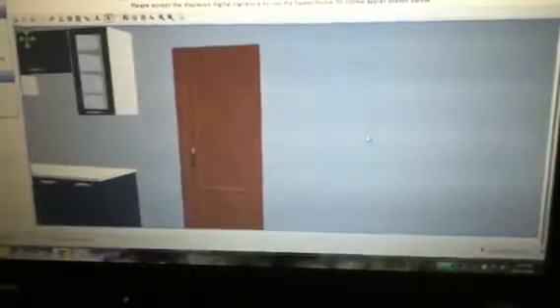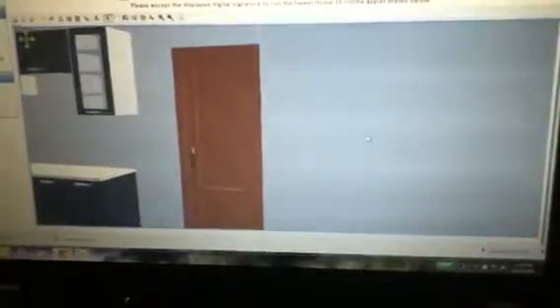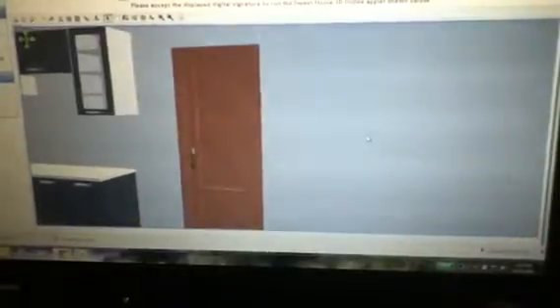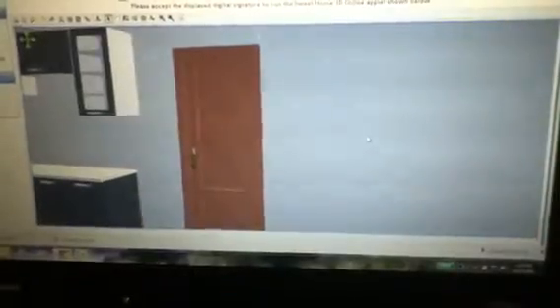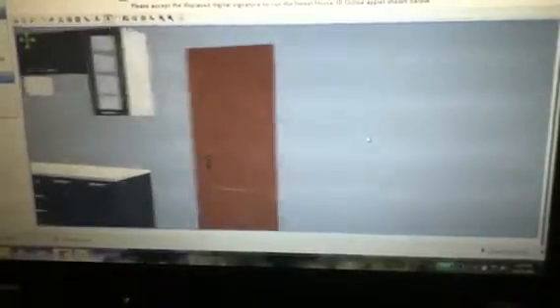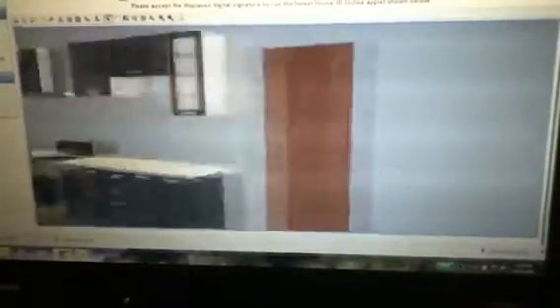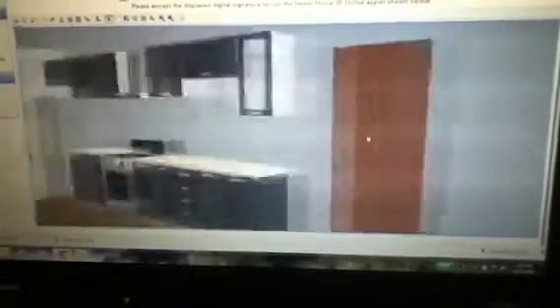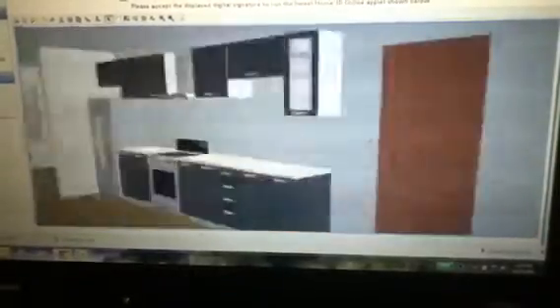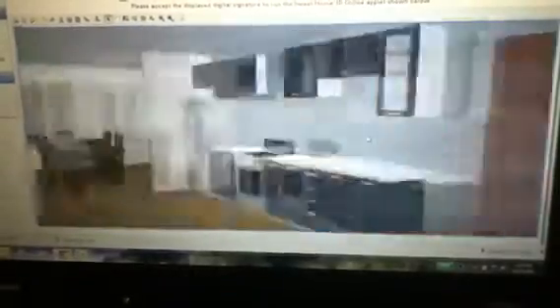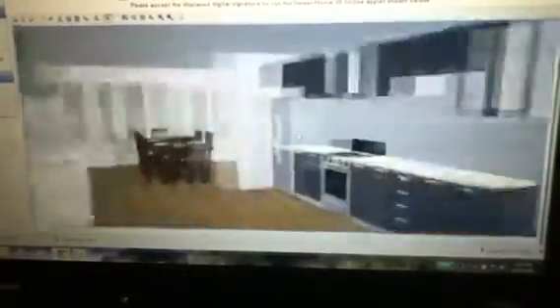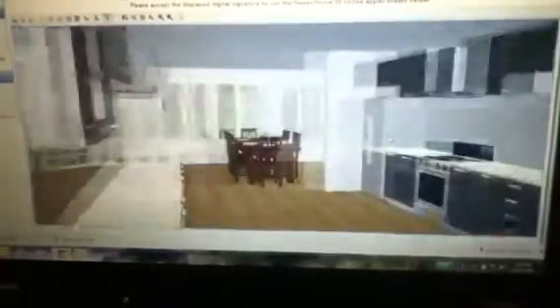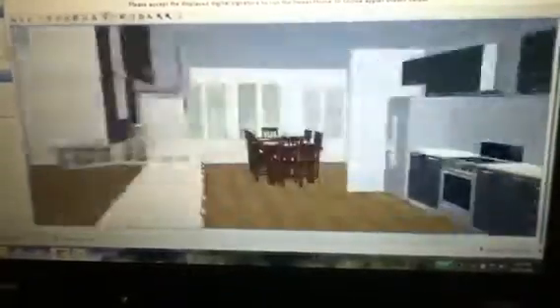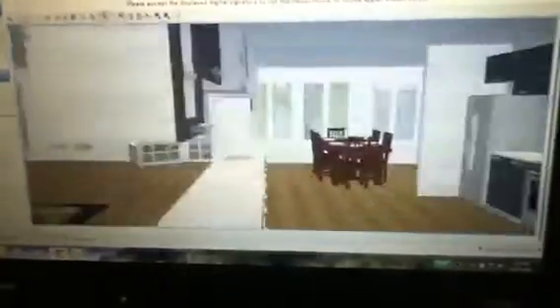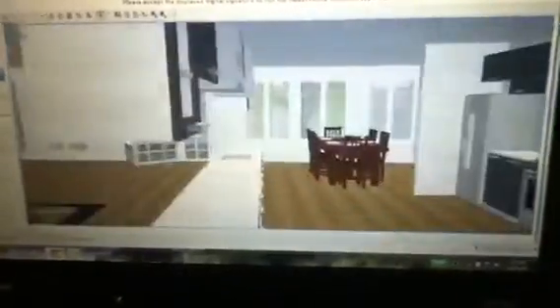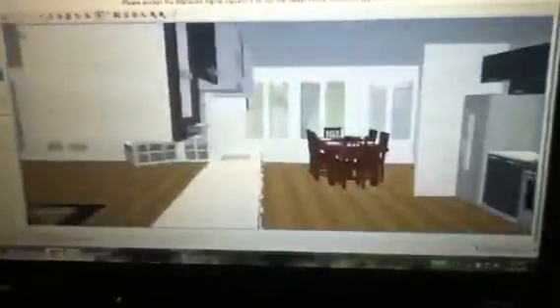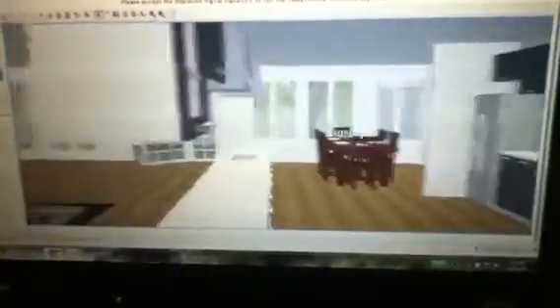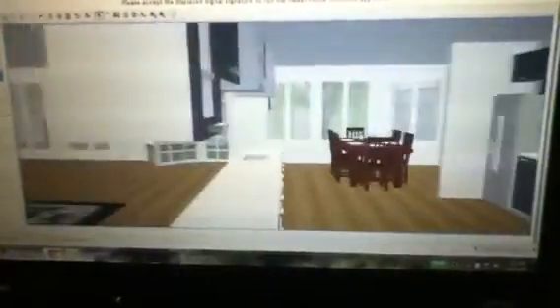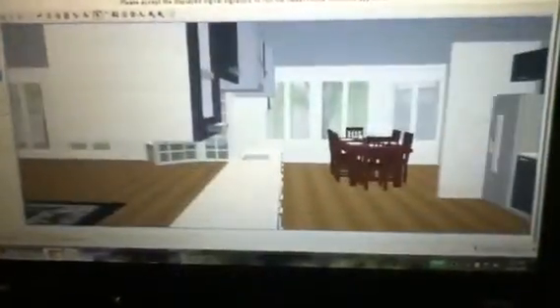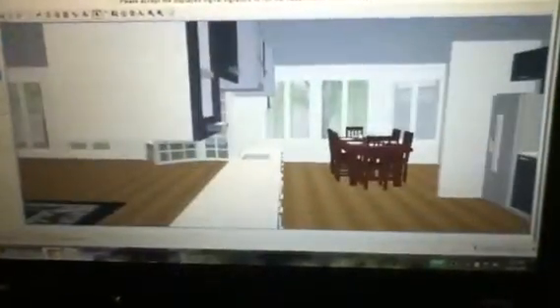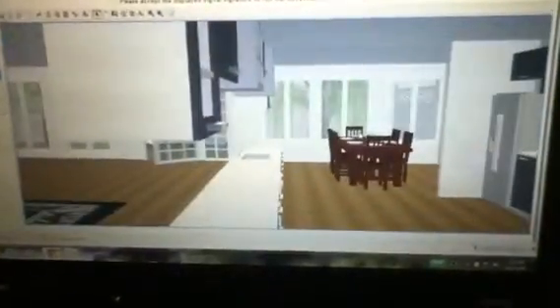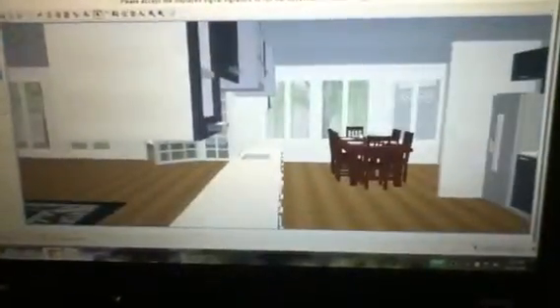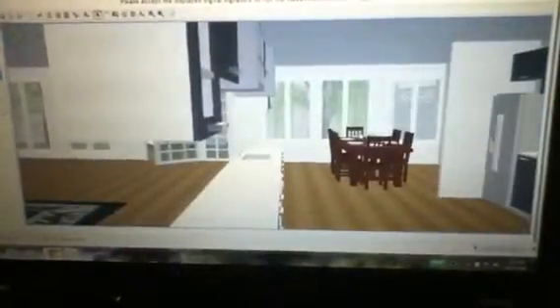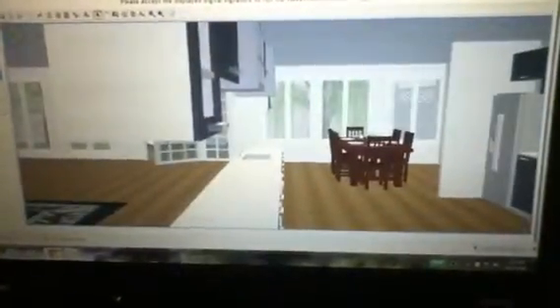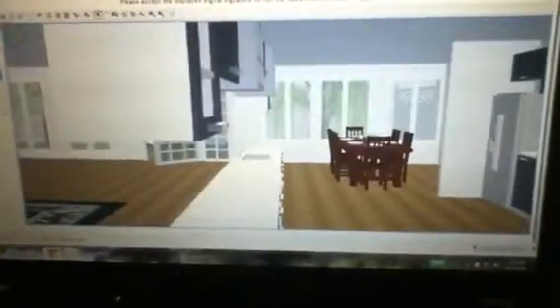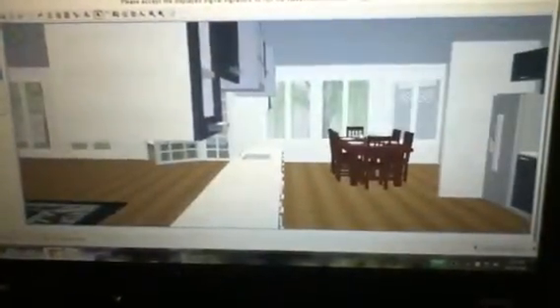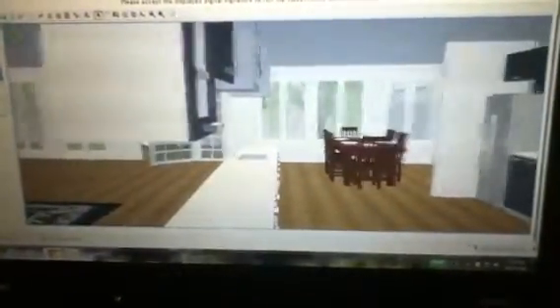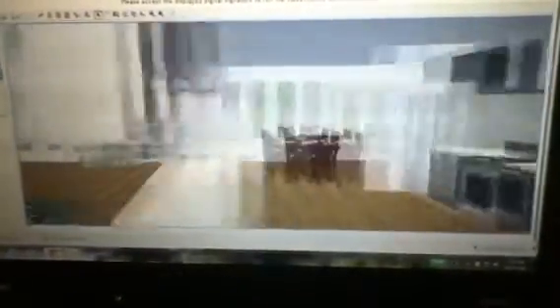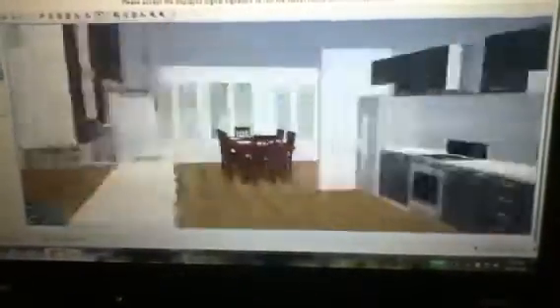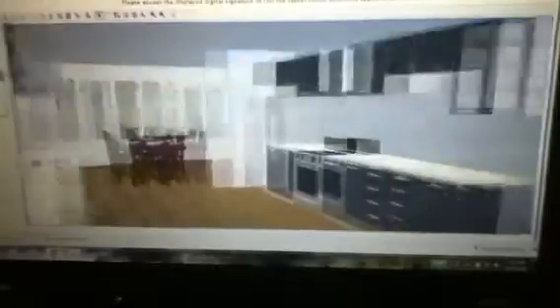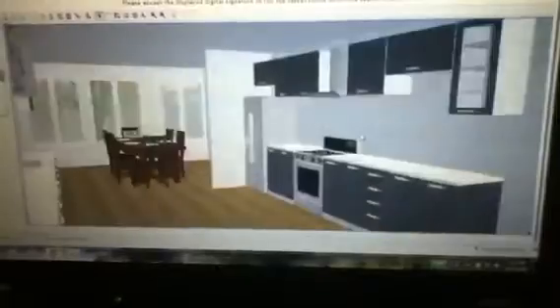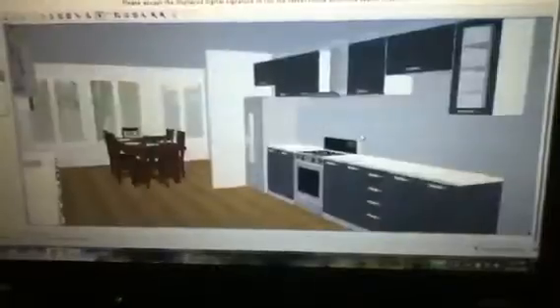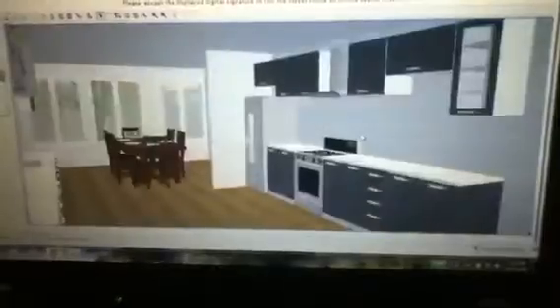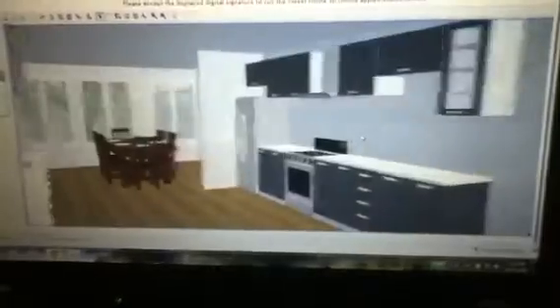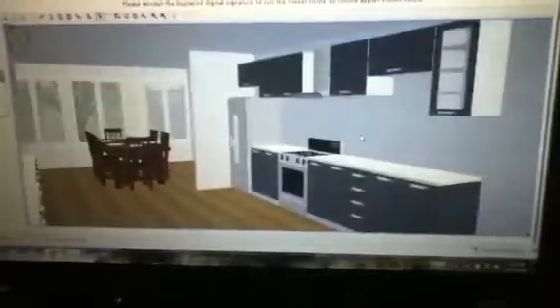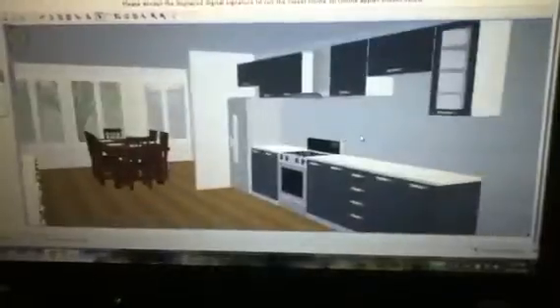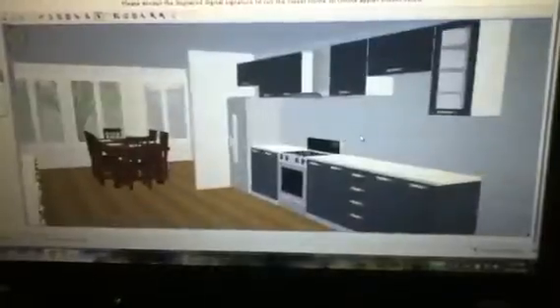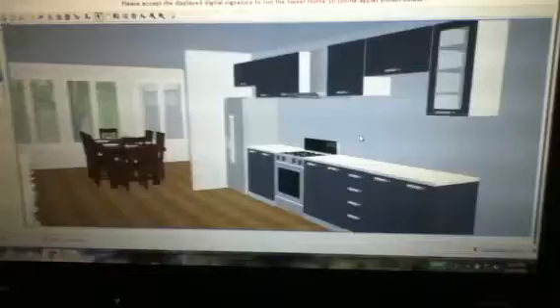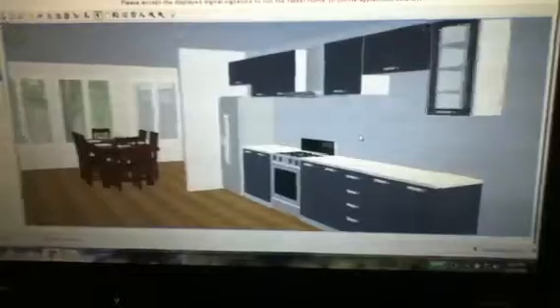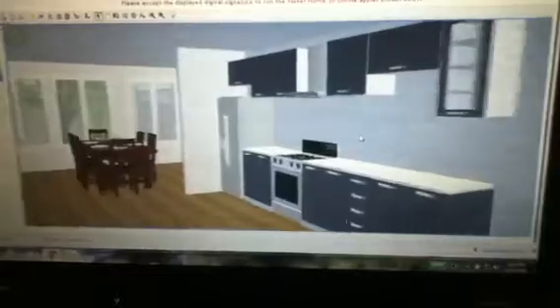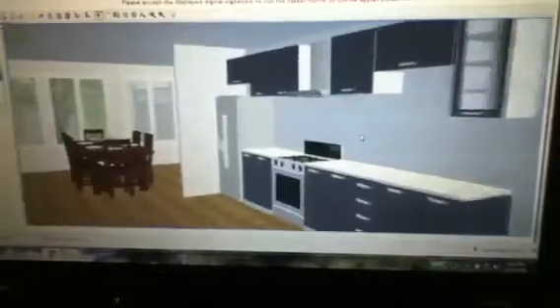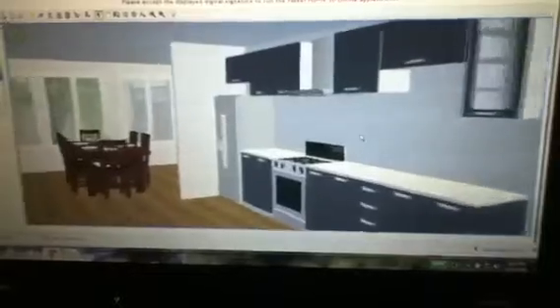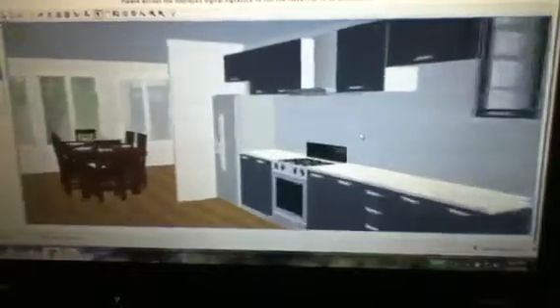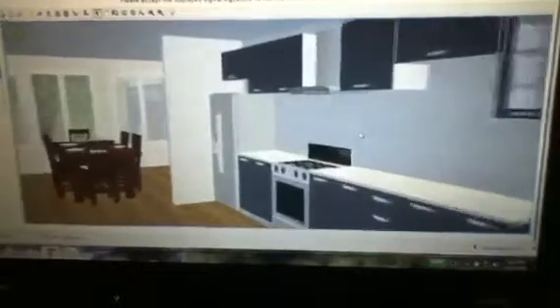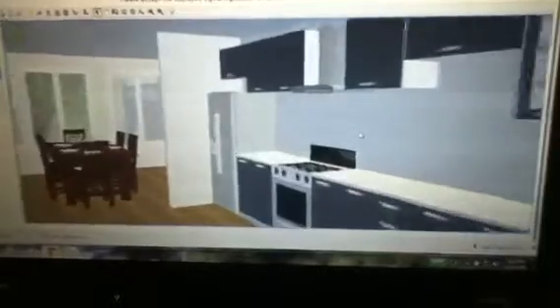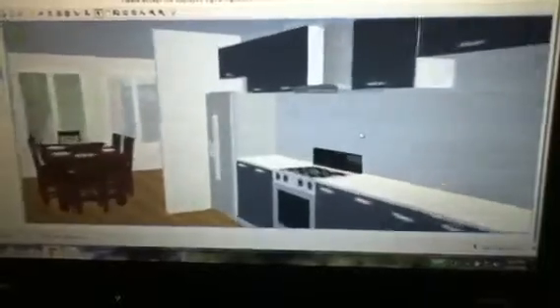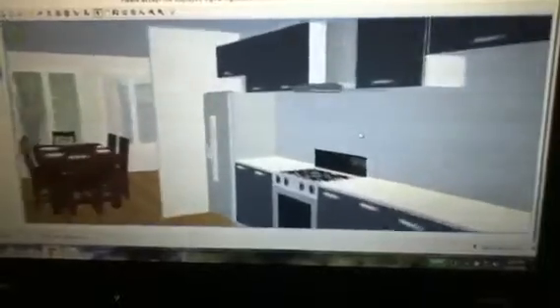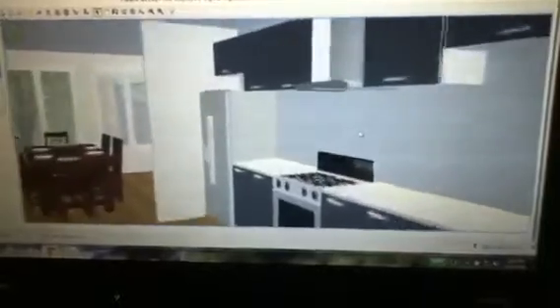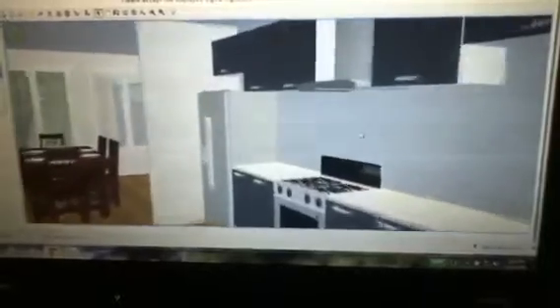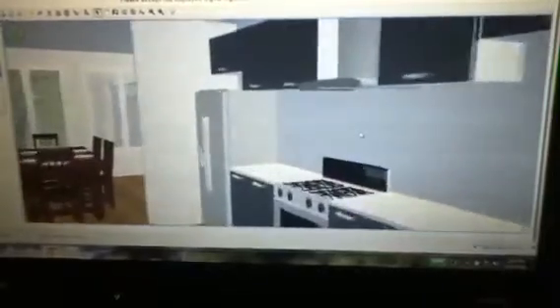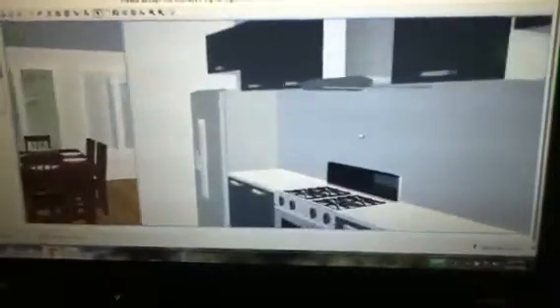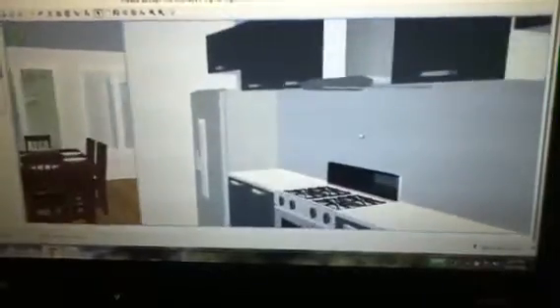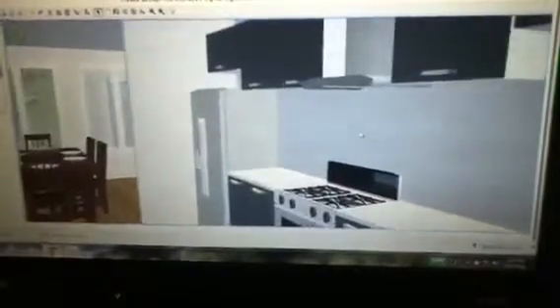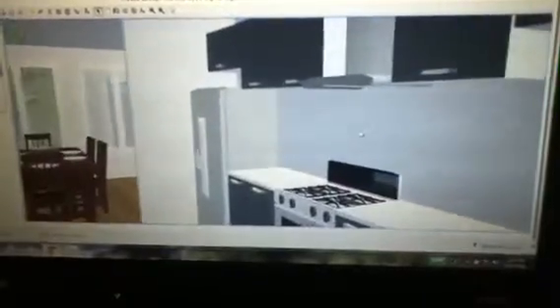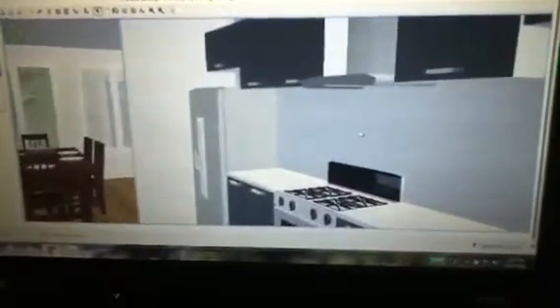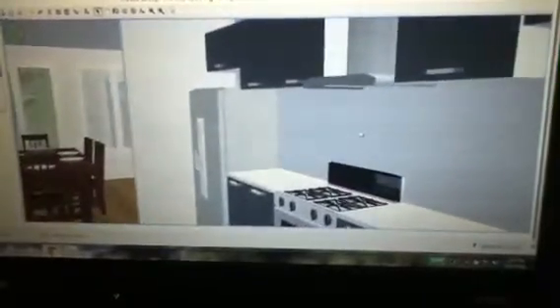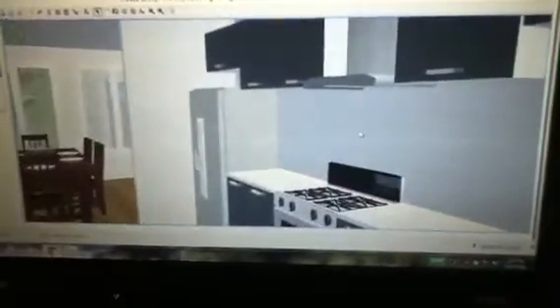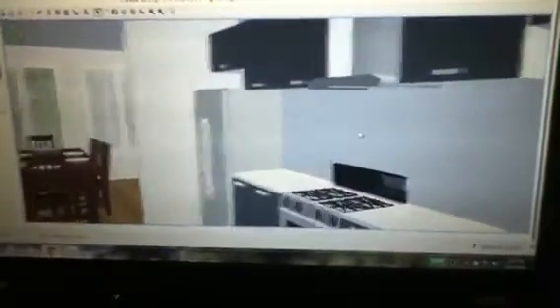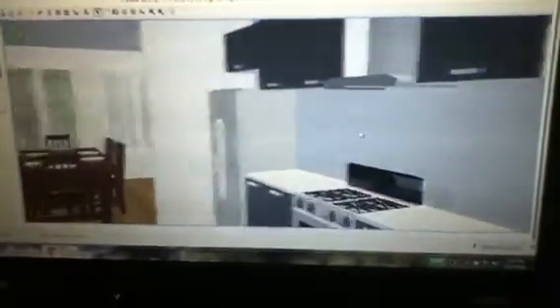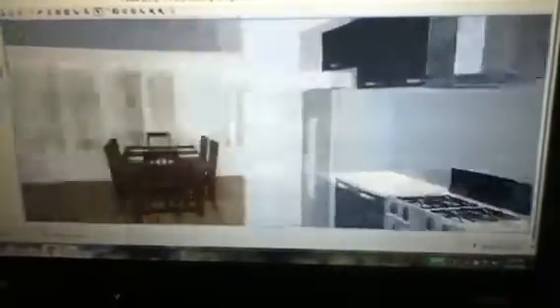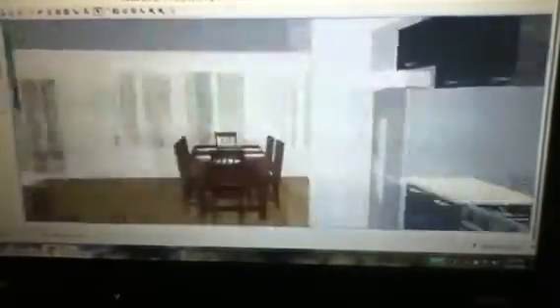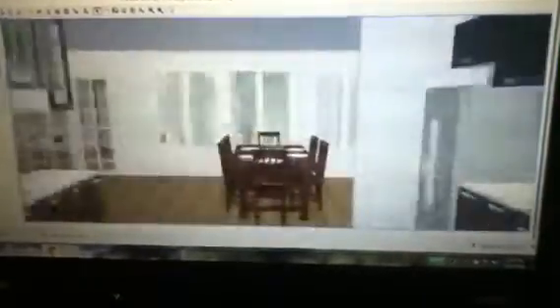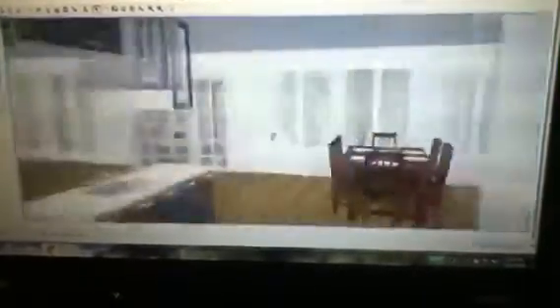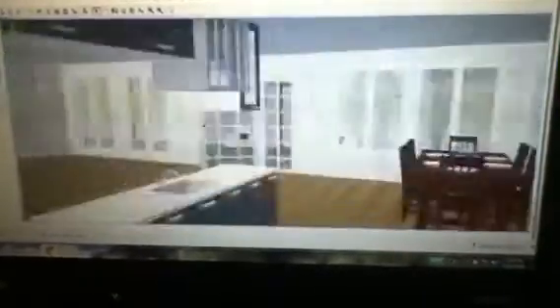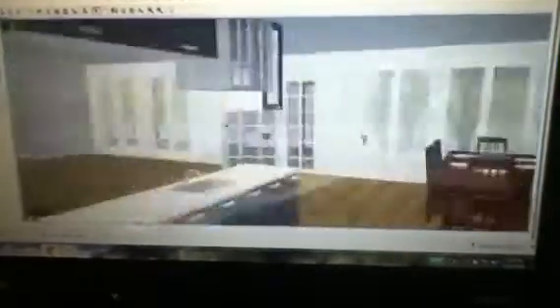So here's the kitchen. It's great appliances, nice color.